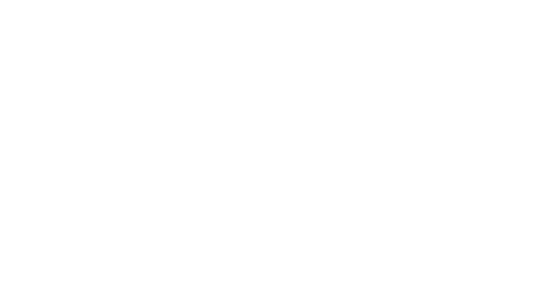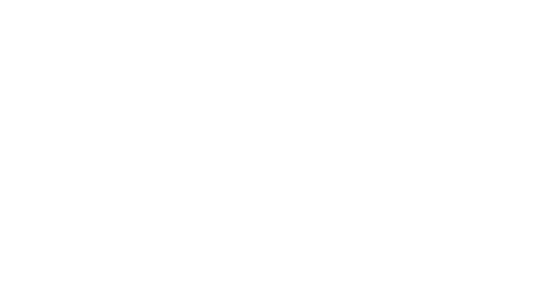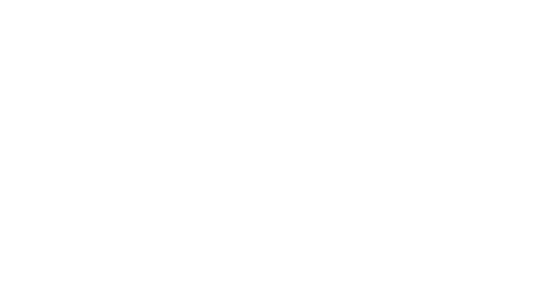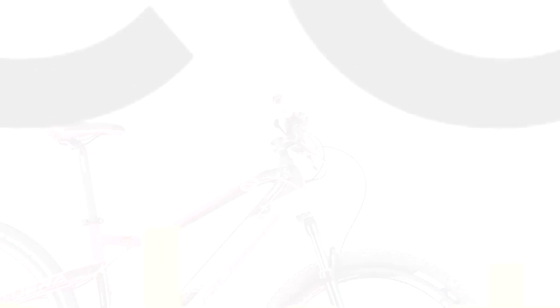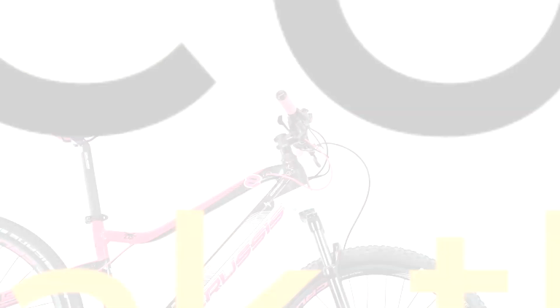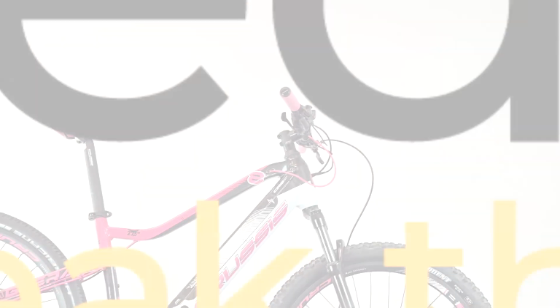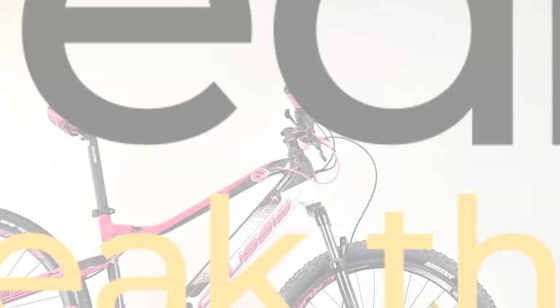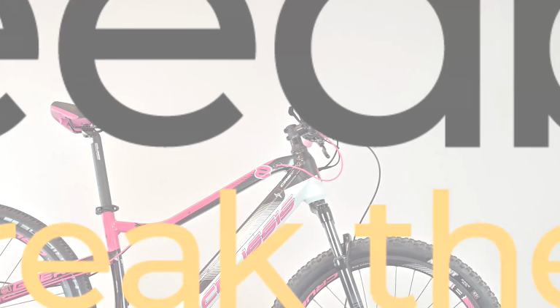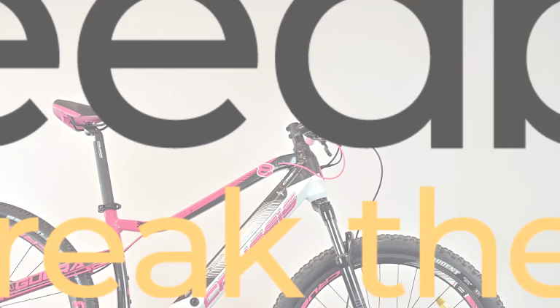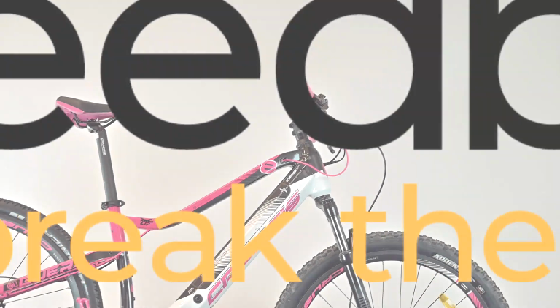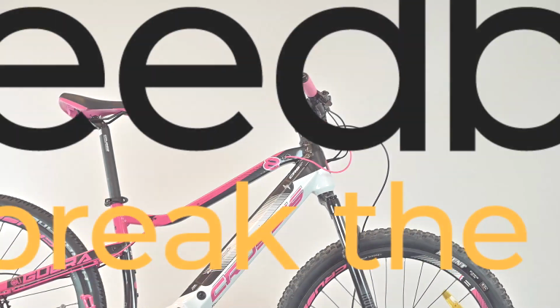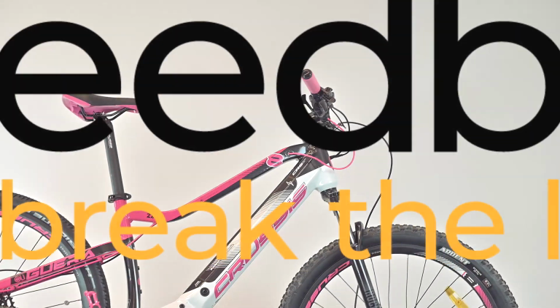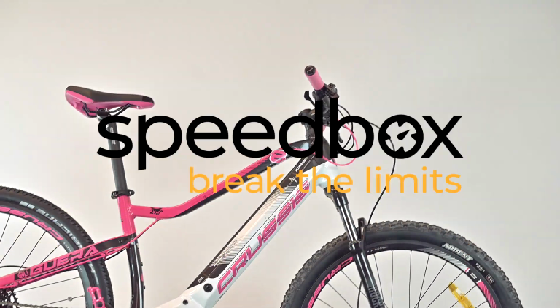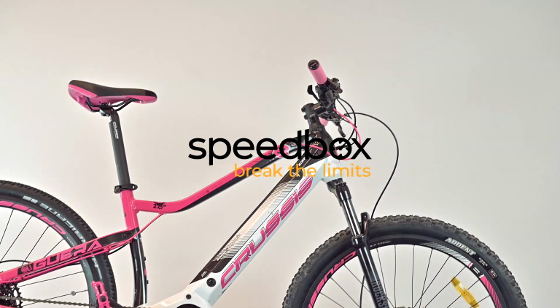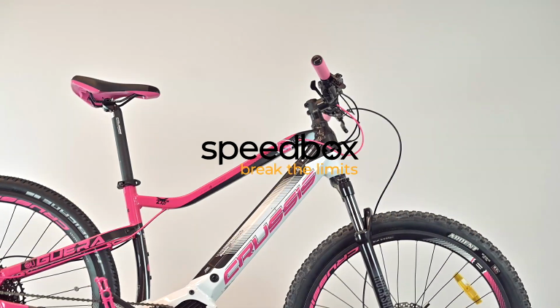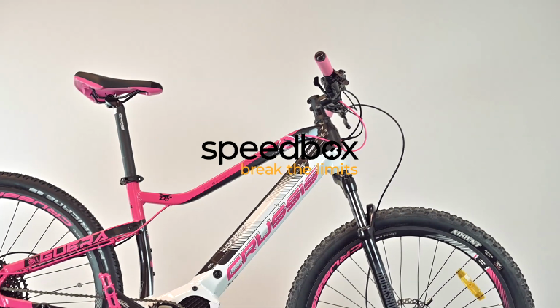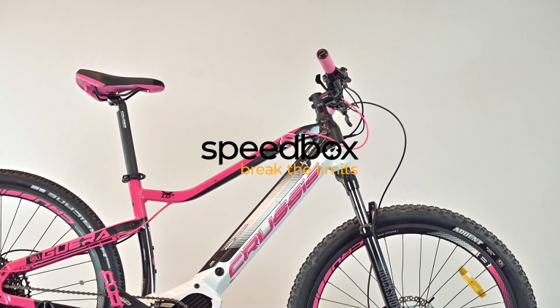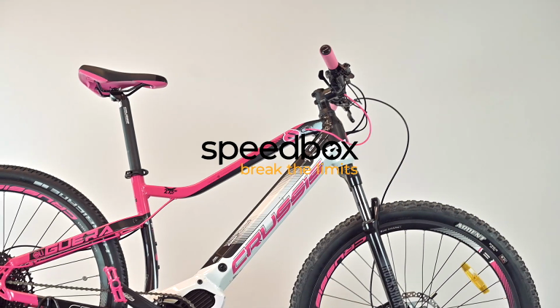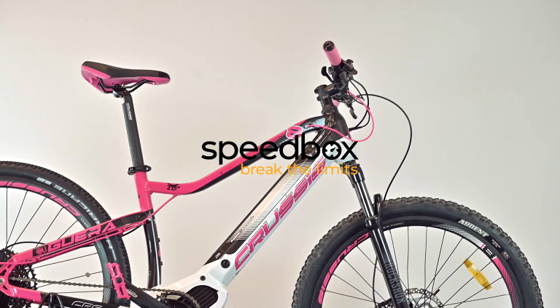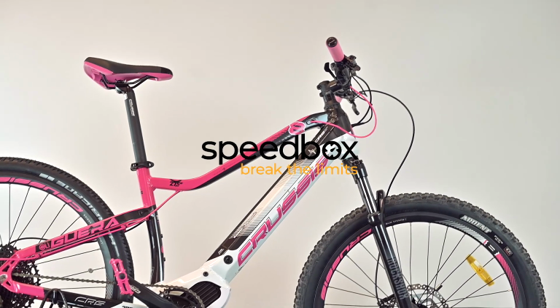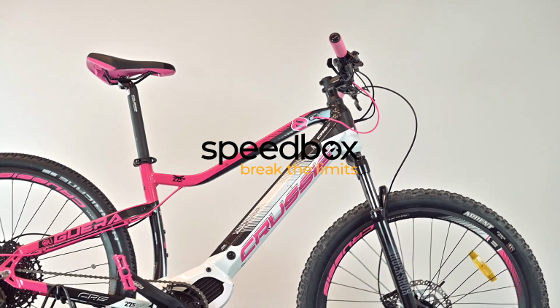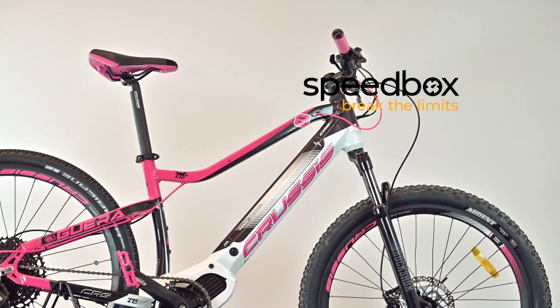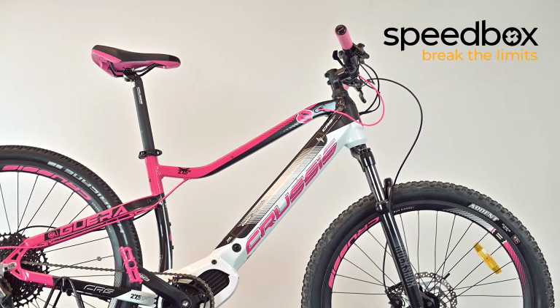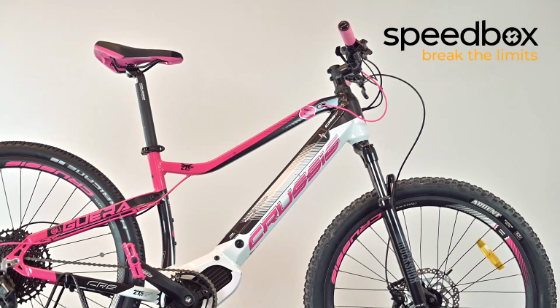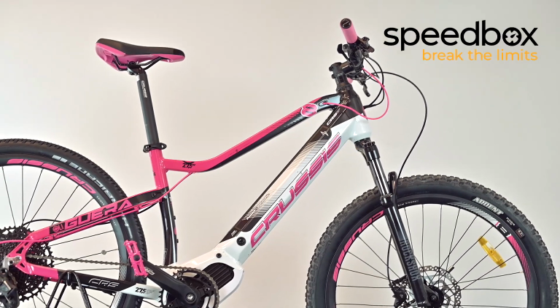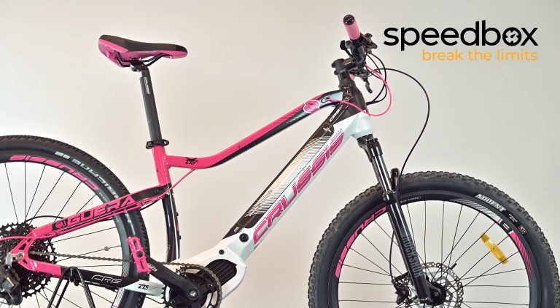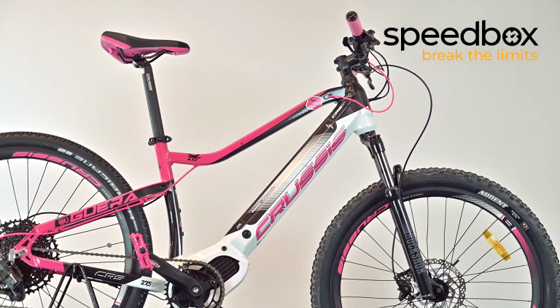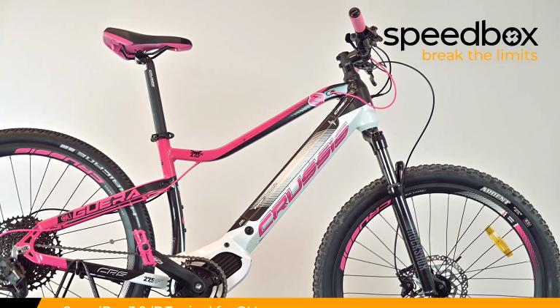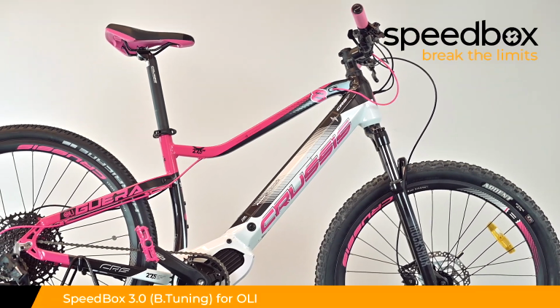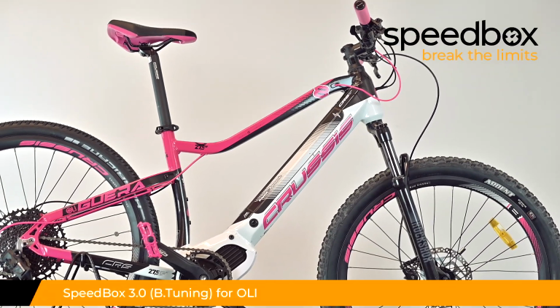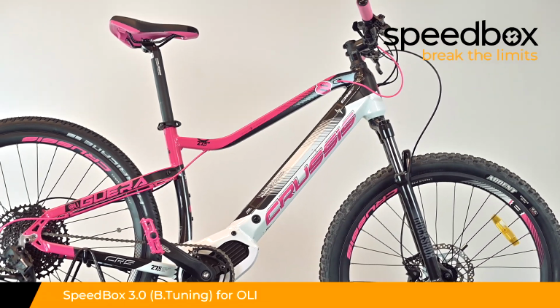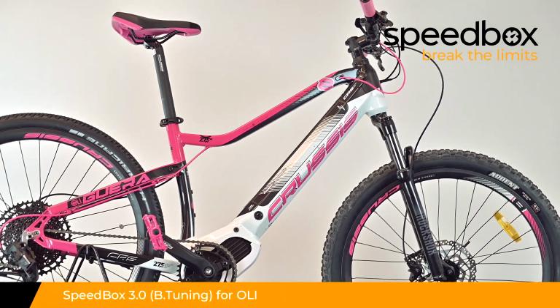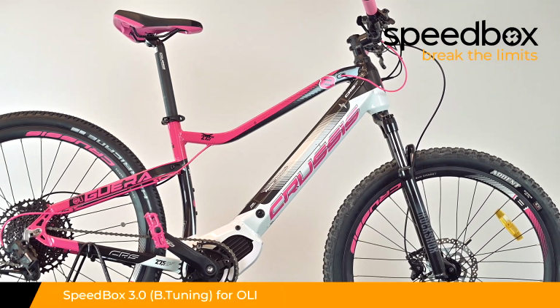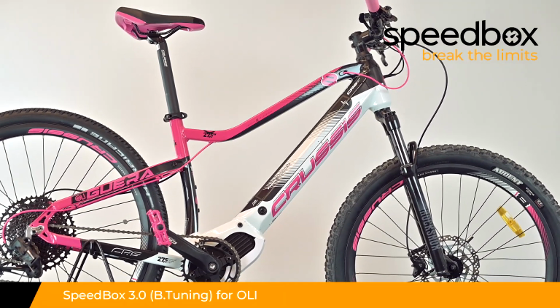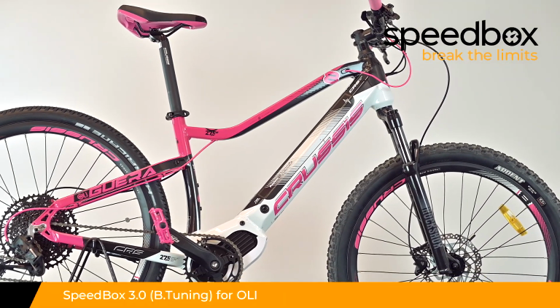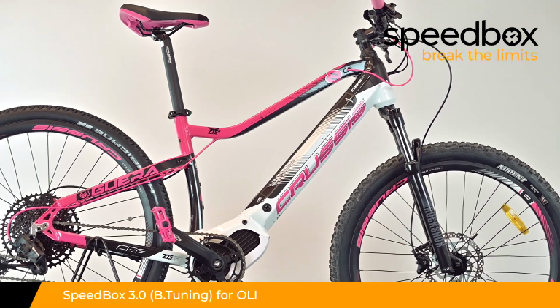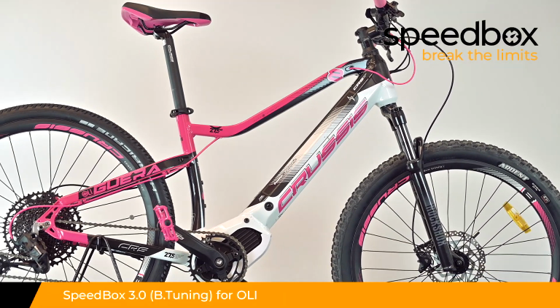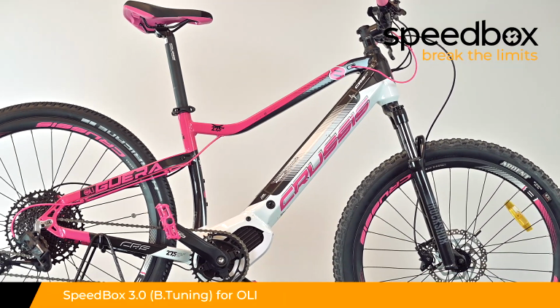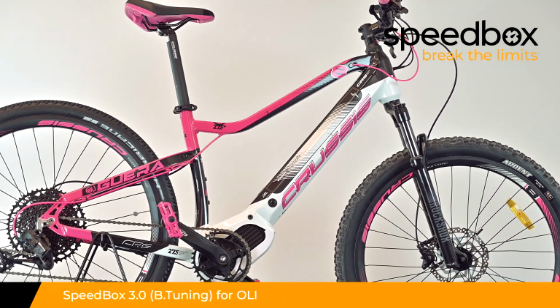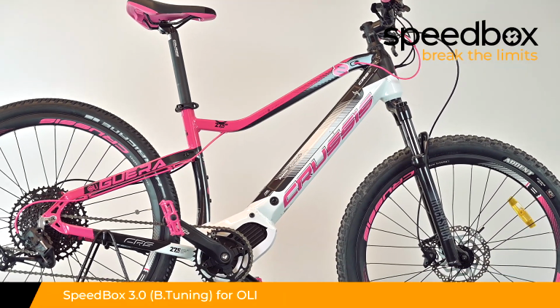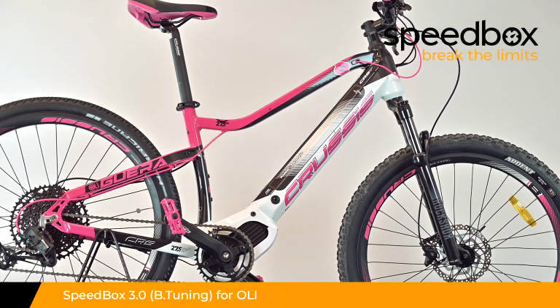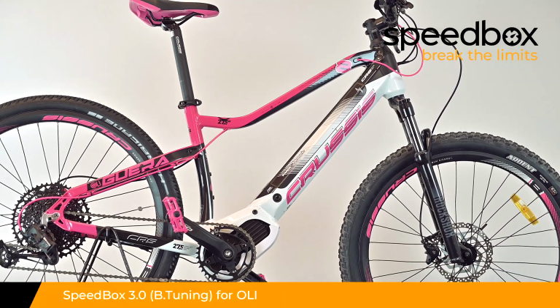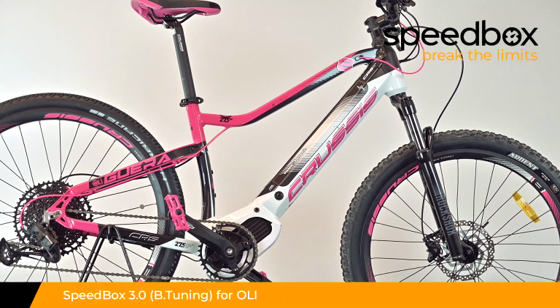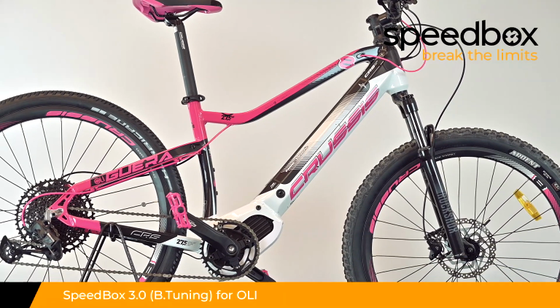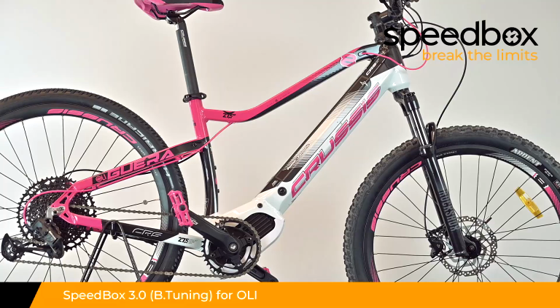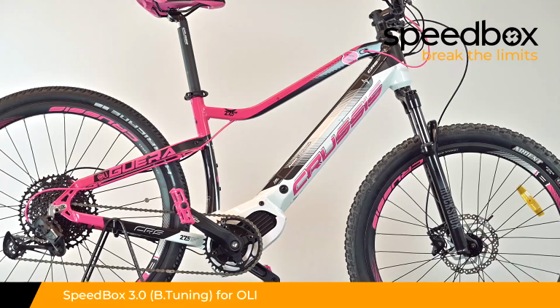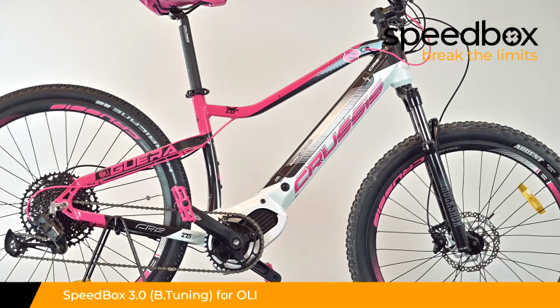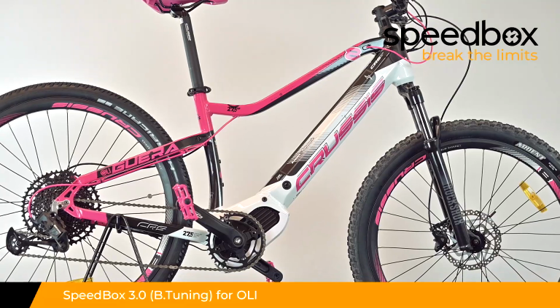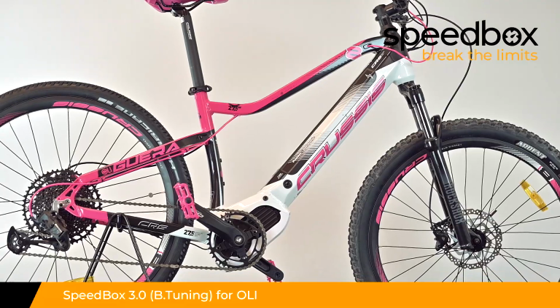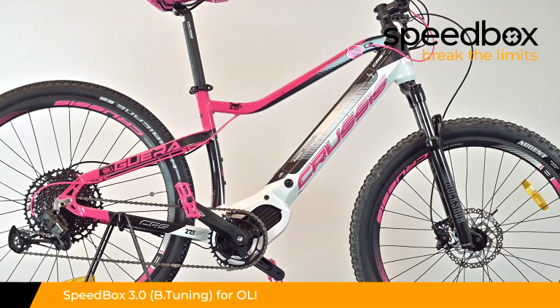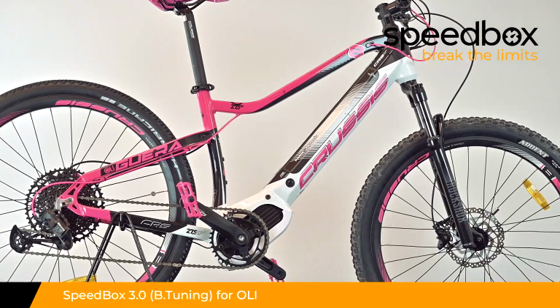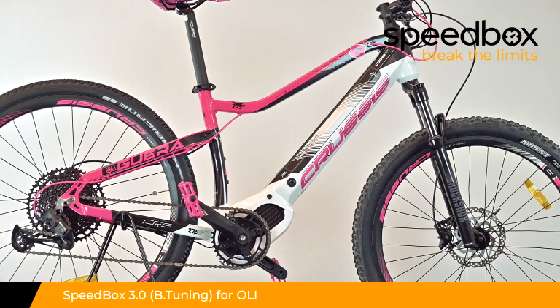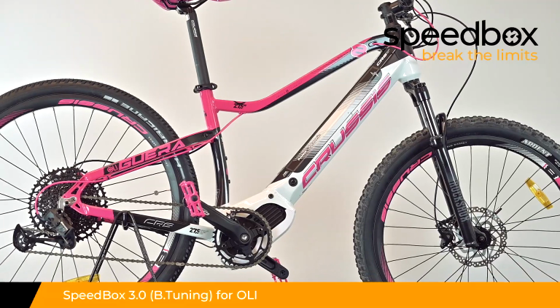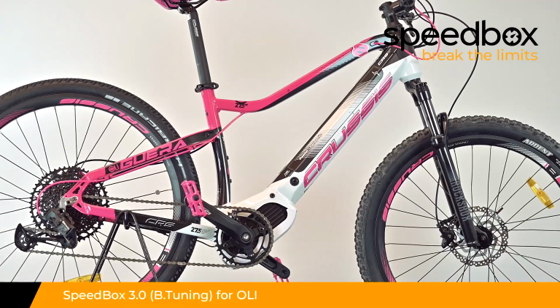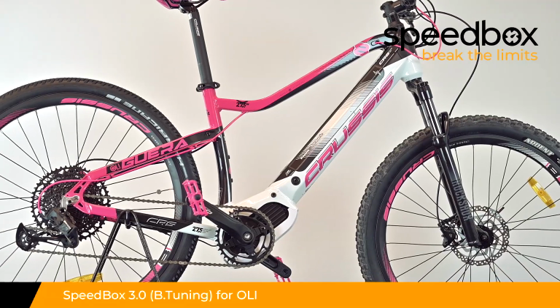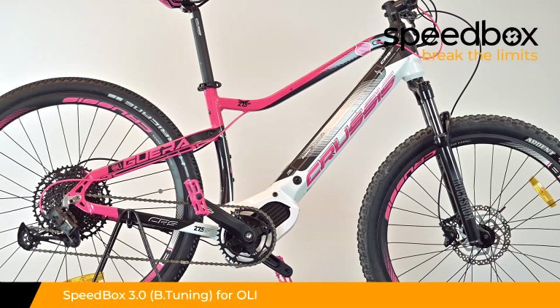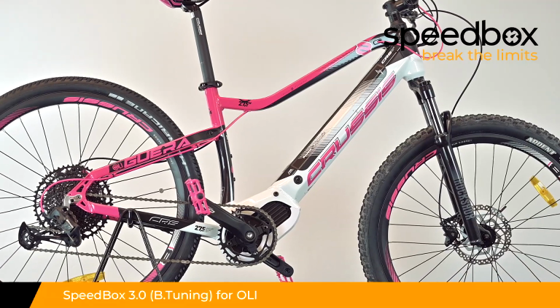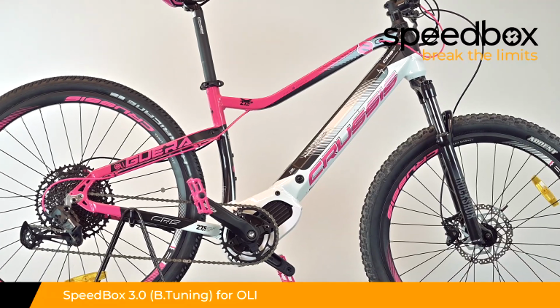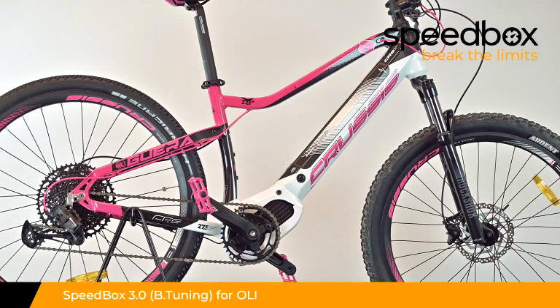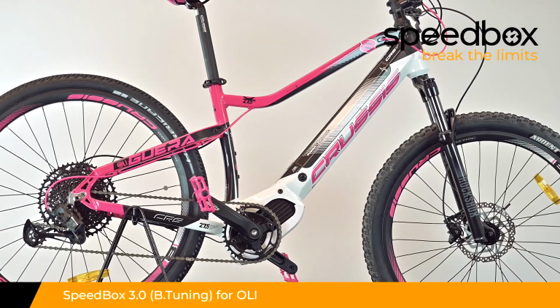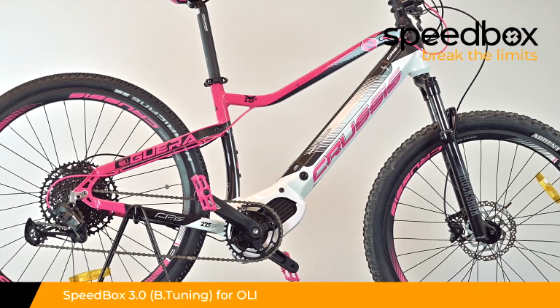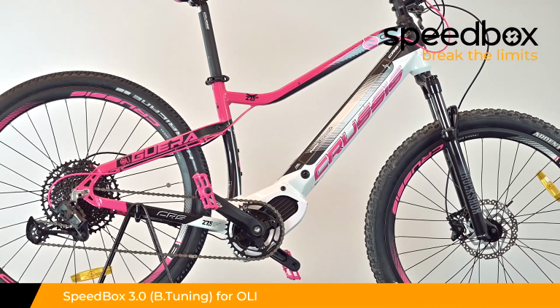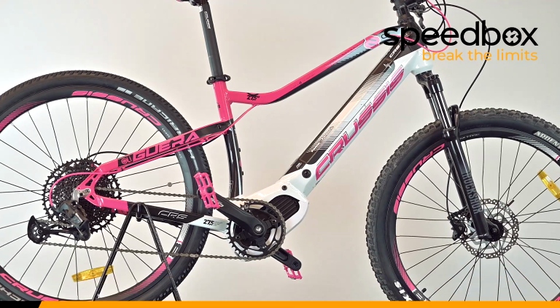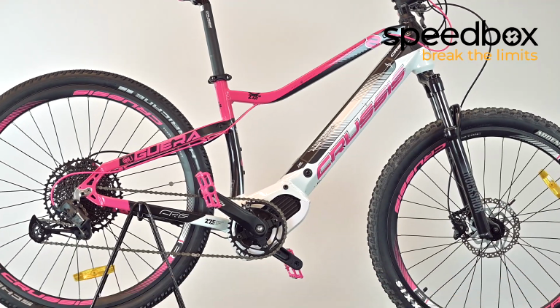Speedbox. Break the limits. Speedbox 3.0 for Oli, and Speedbox 3.0 B tuning for Oli.